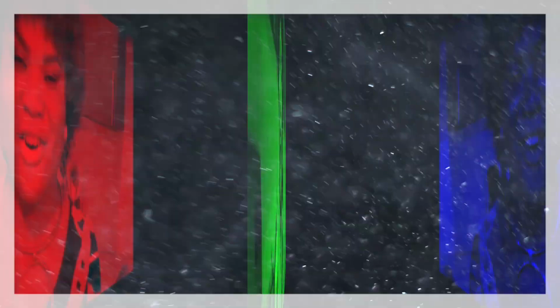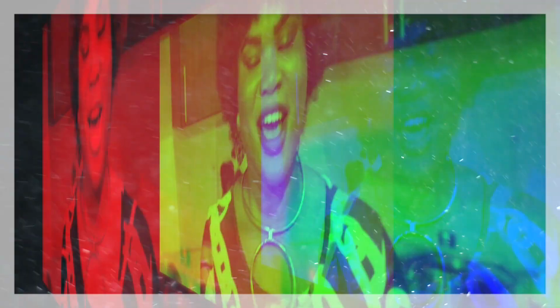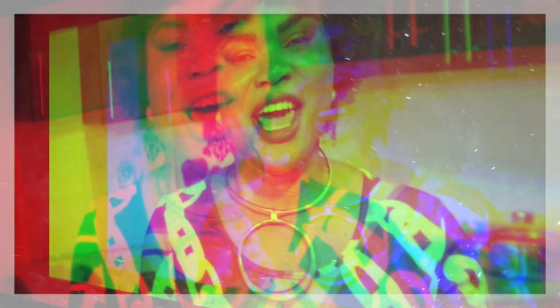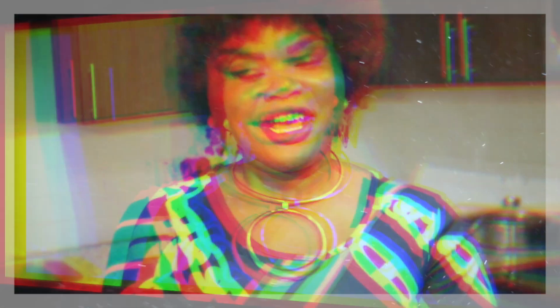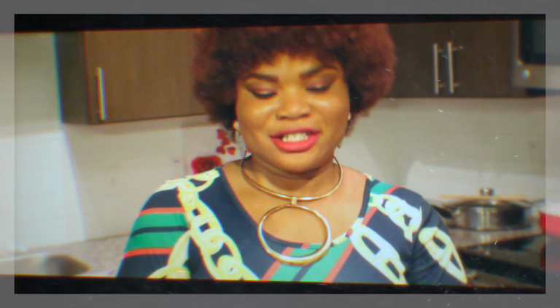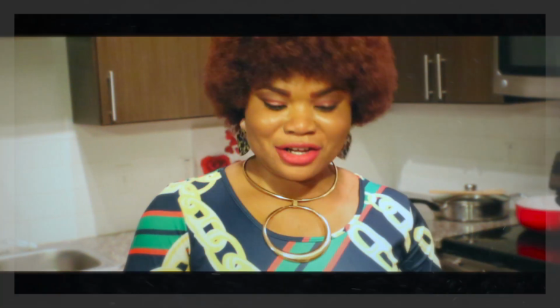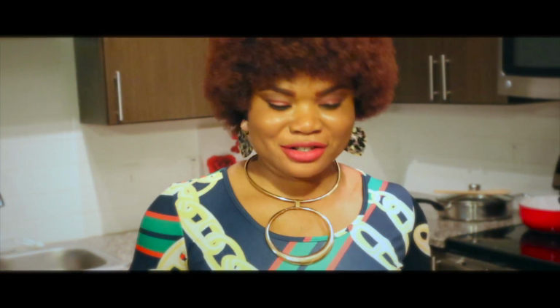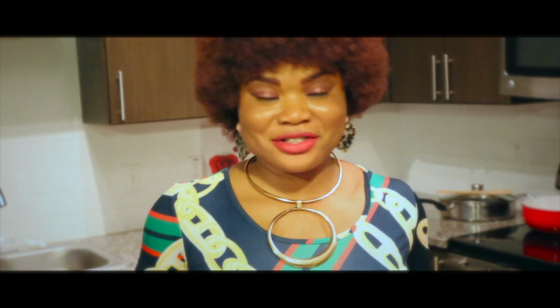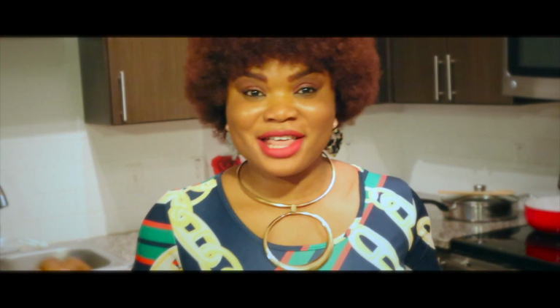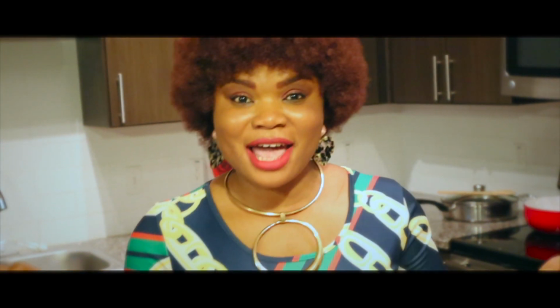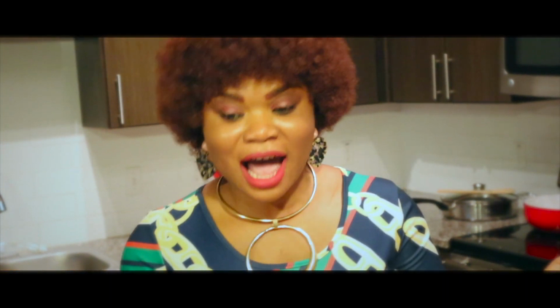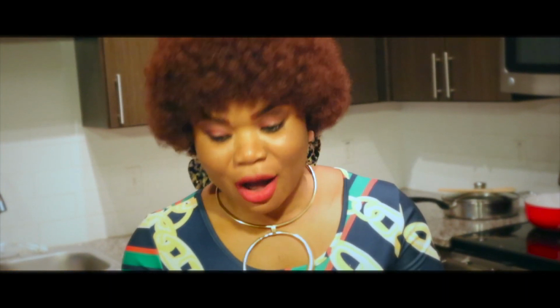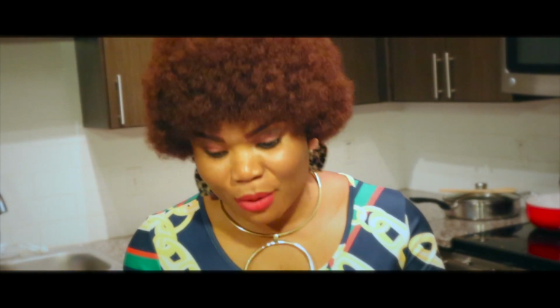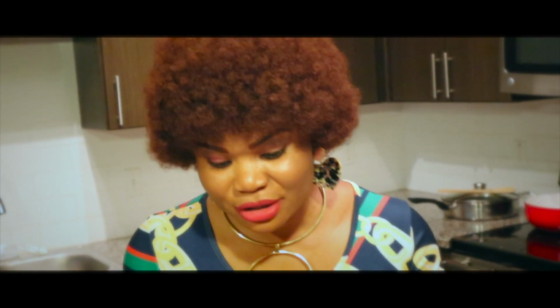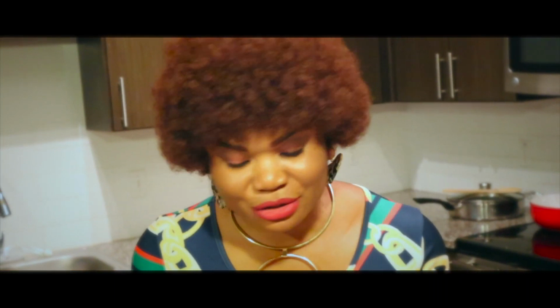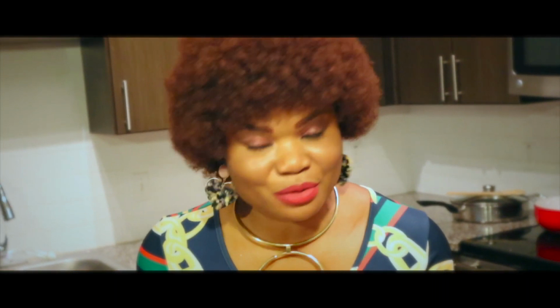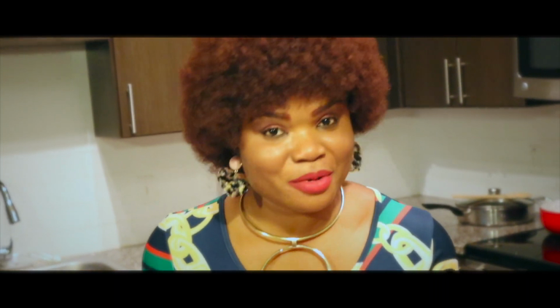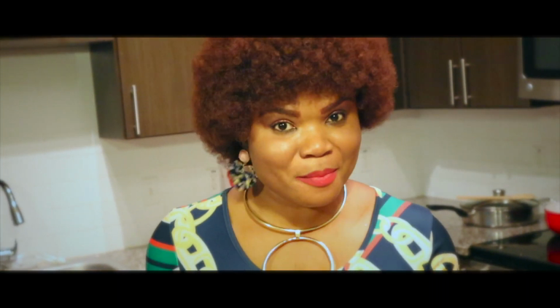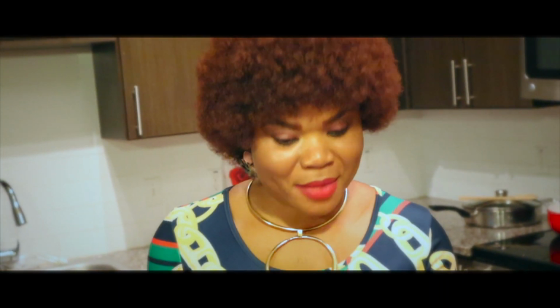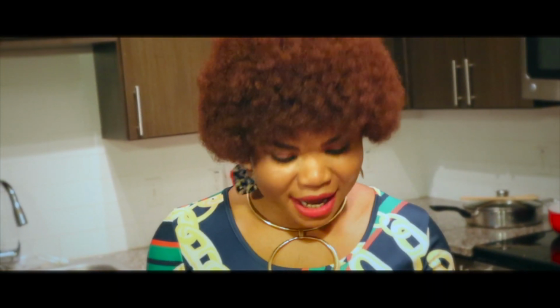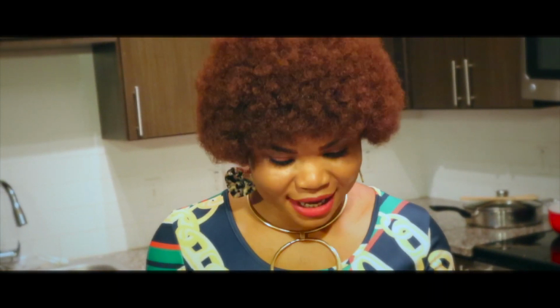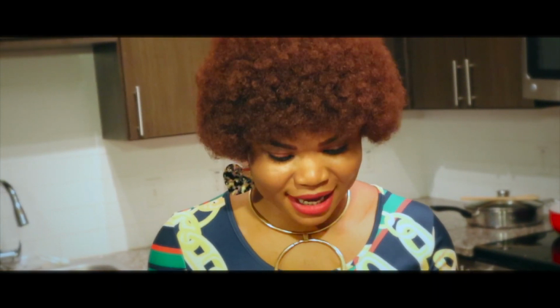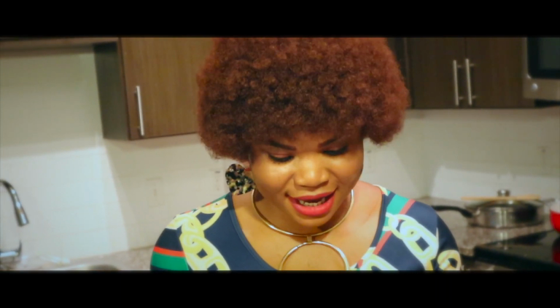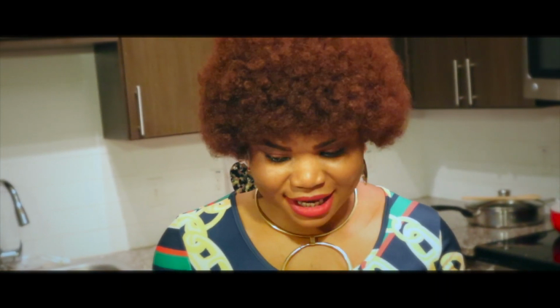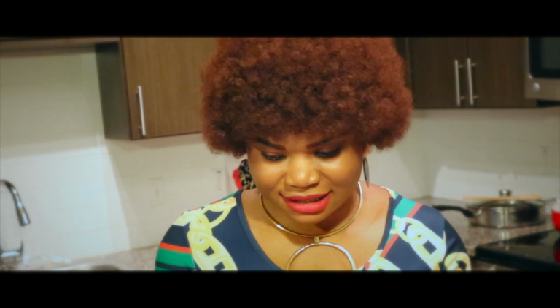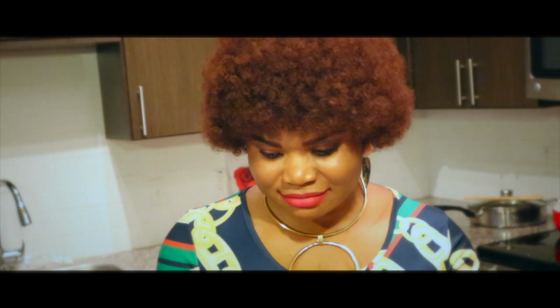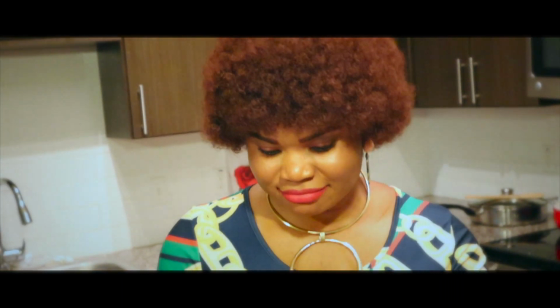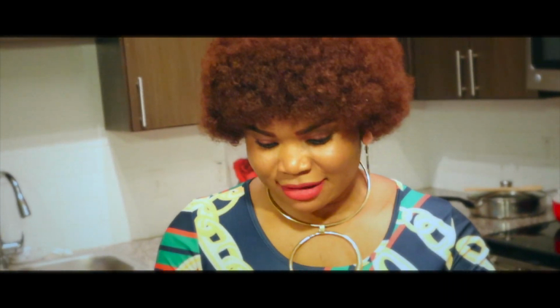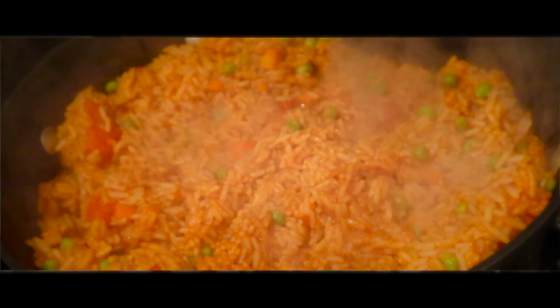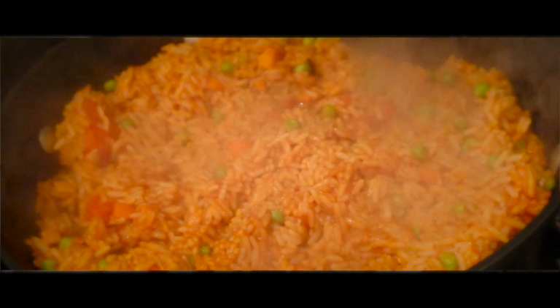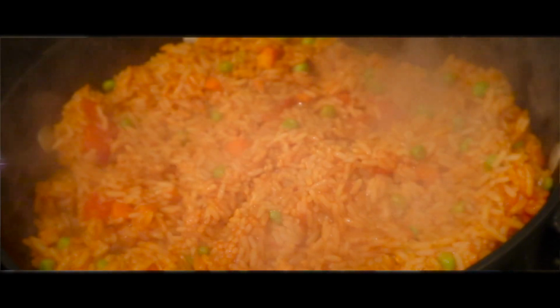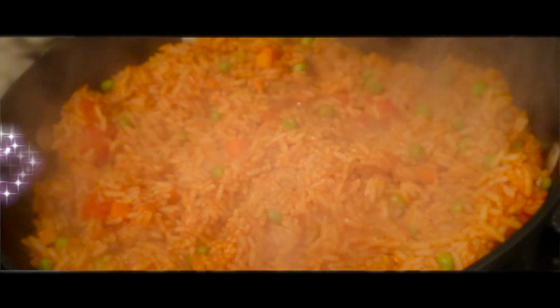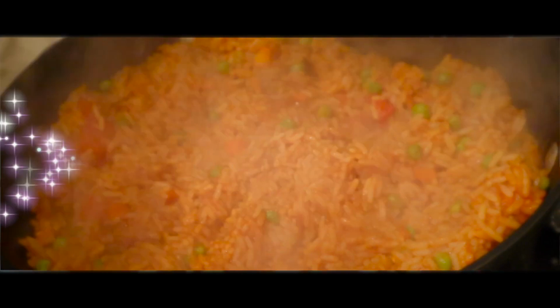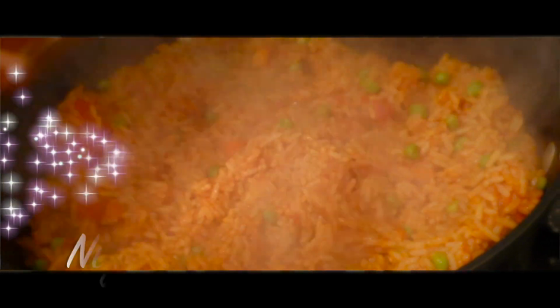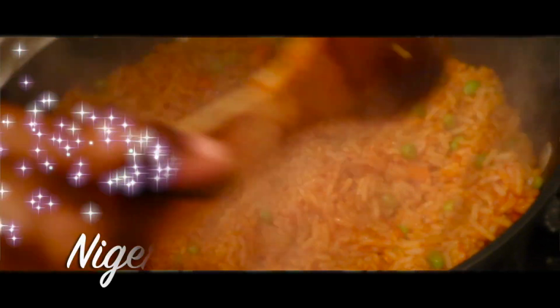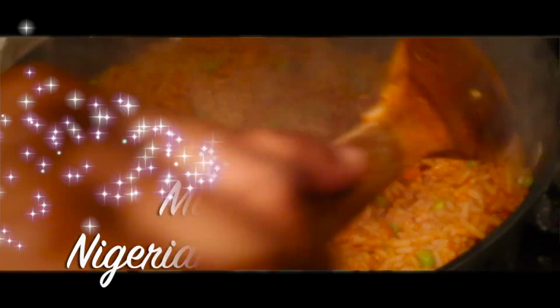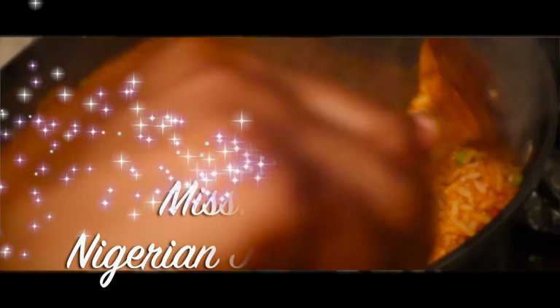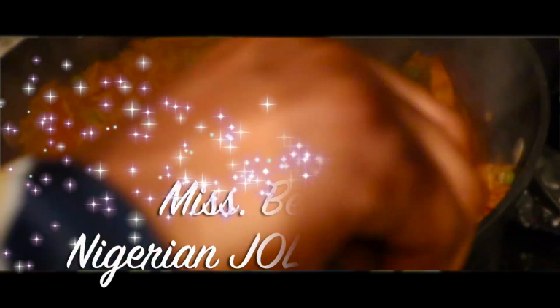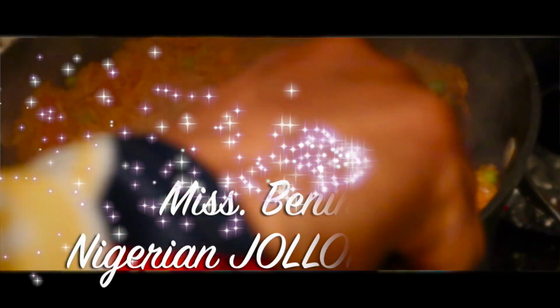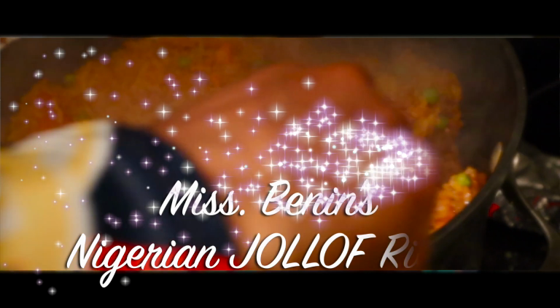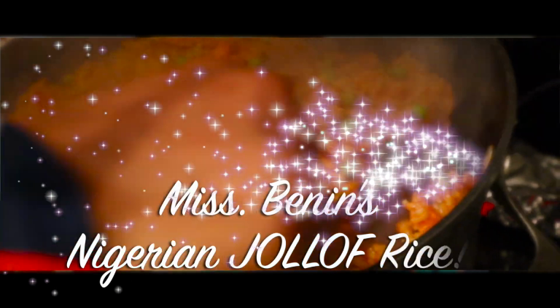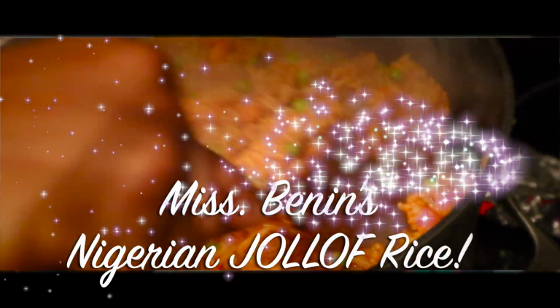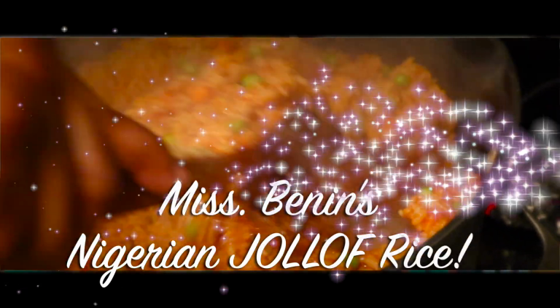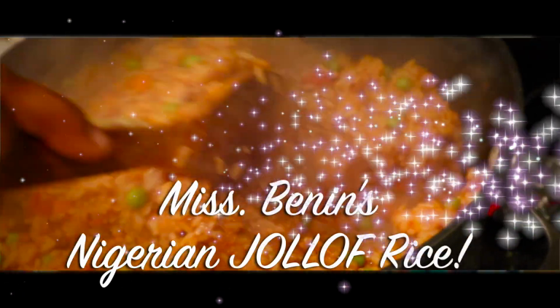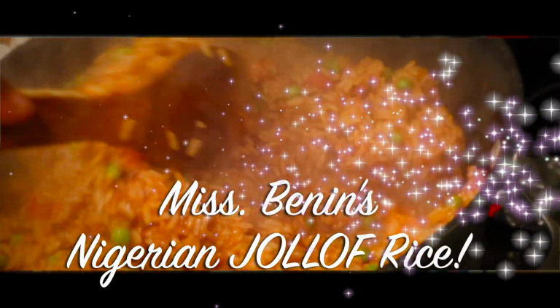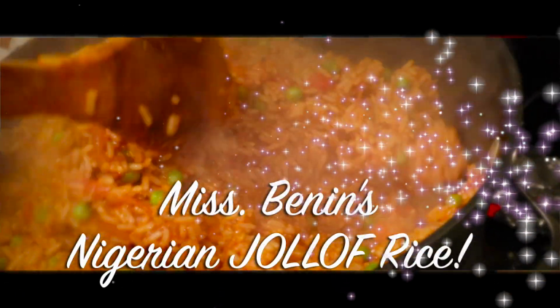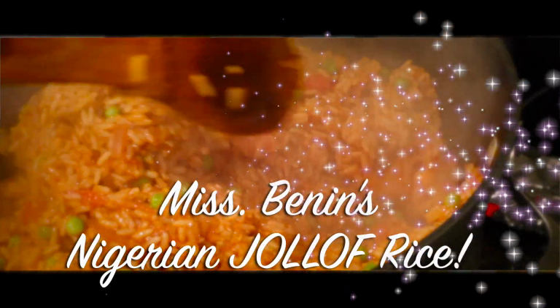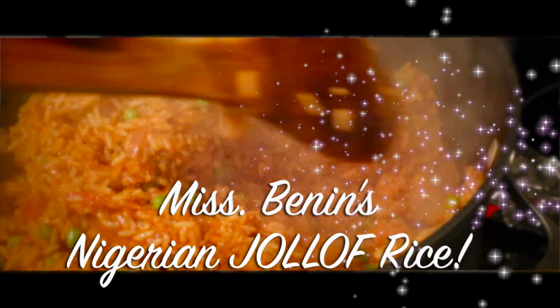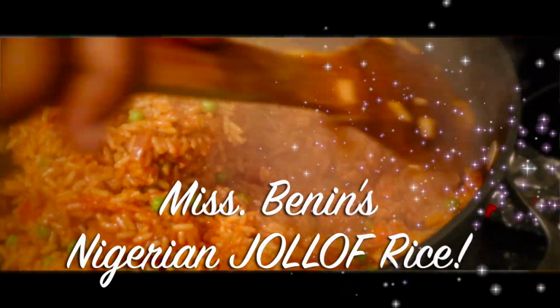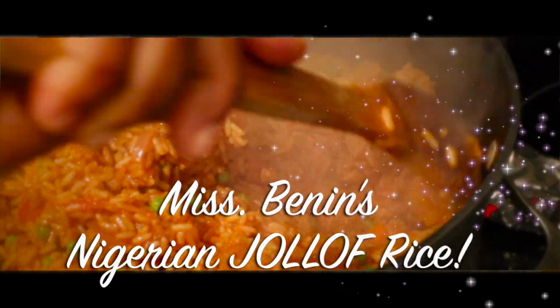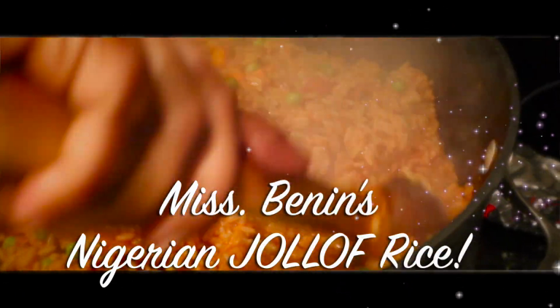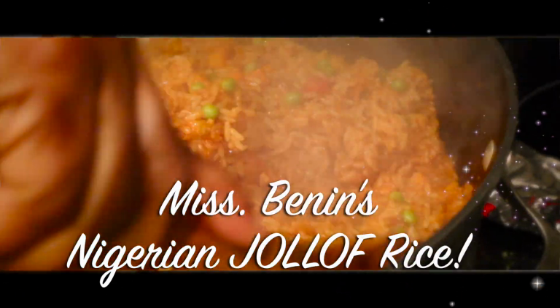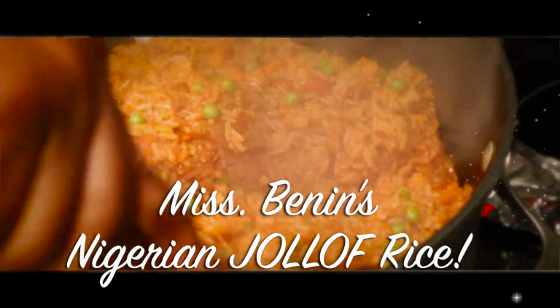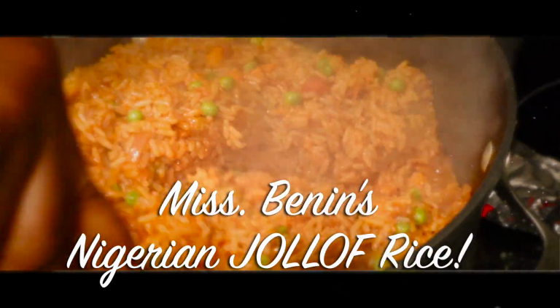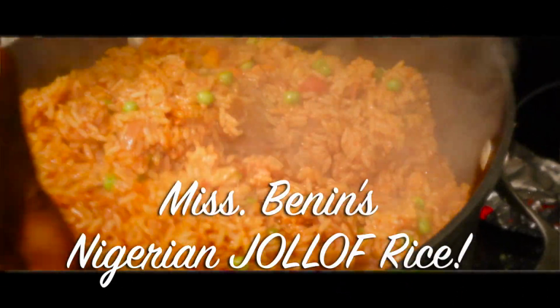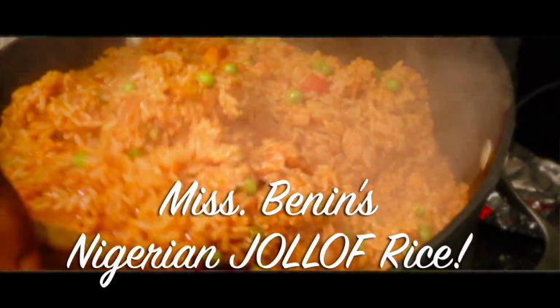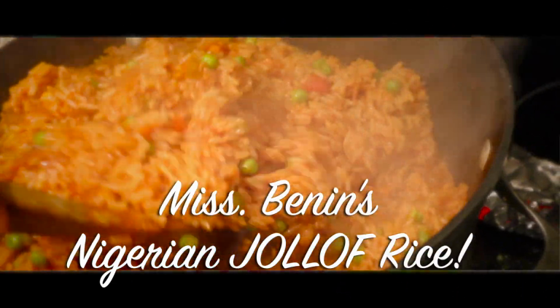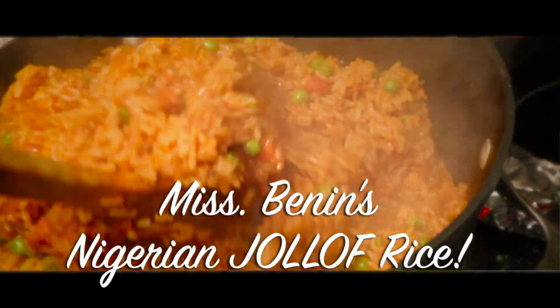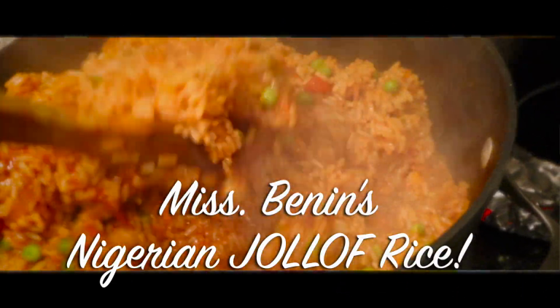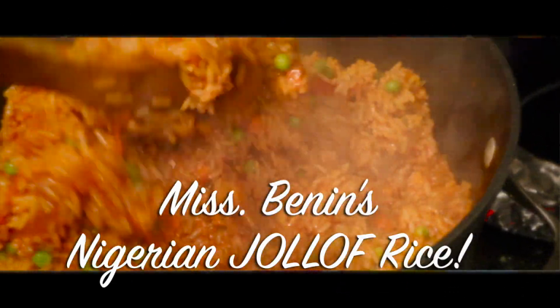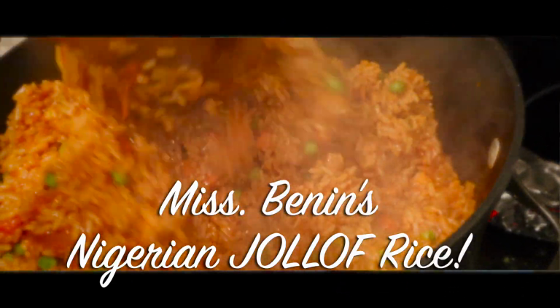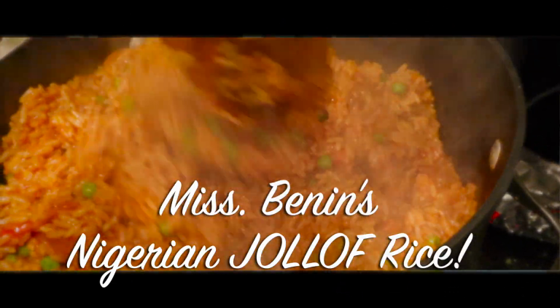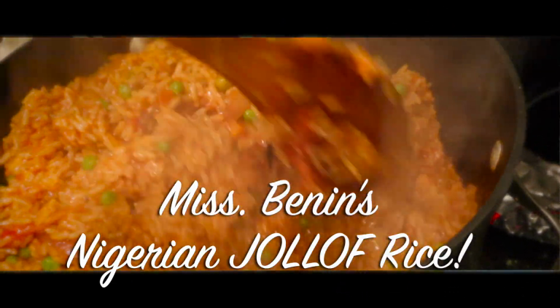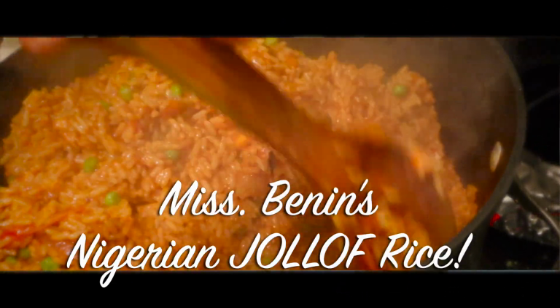So today I want to be making jollof rice — Nigerian jollof rice for the party.